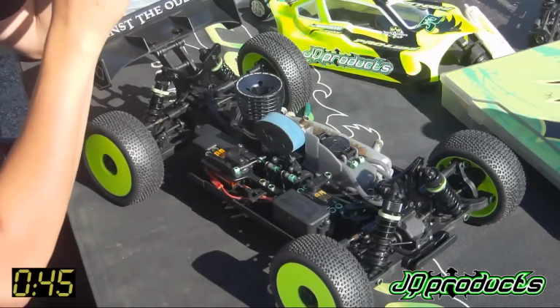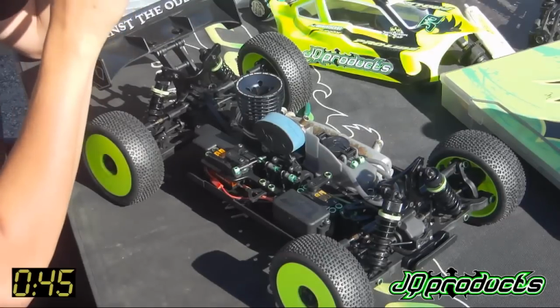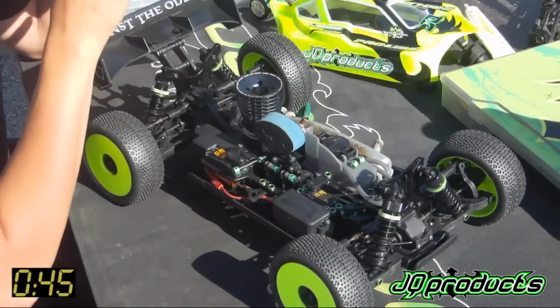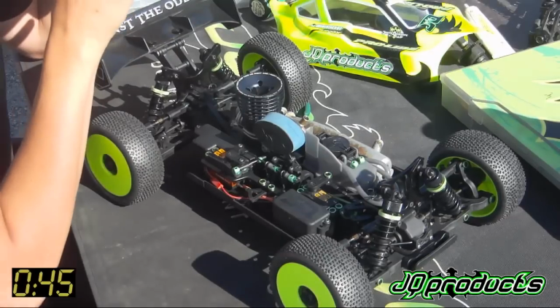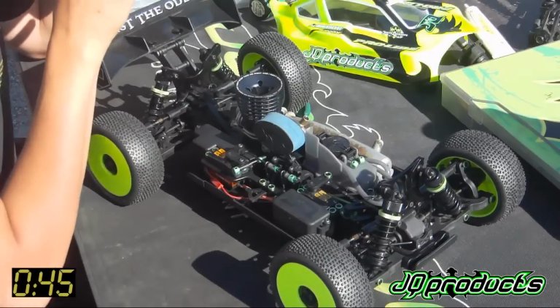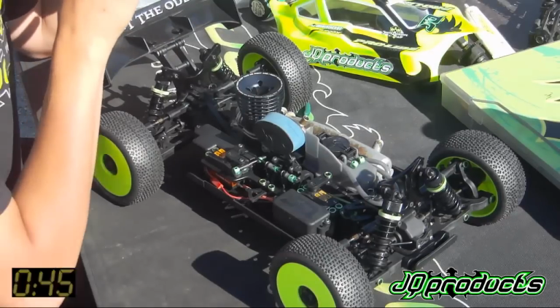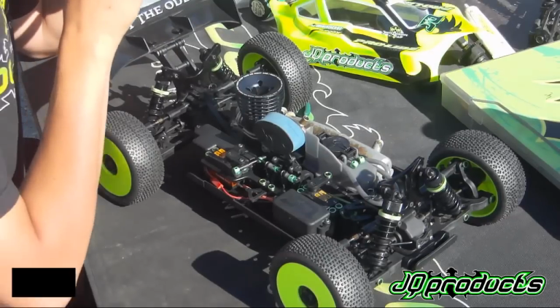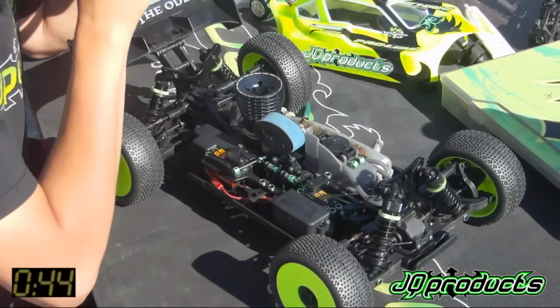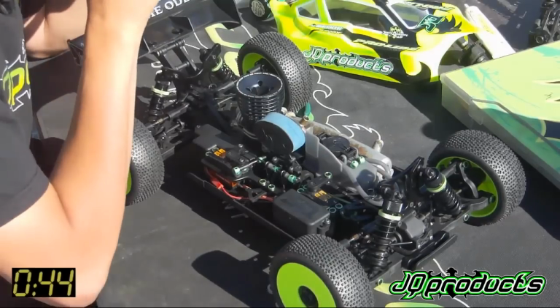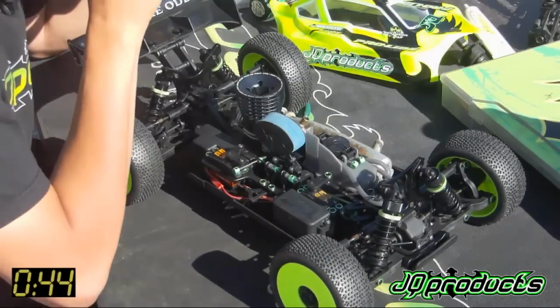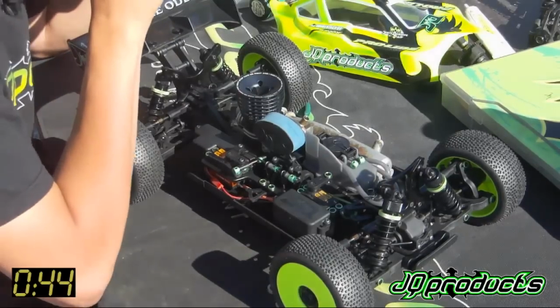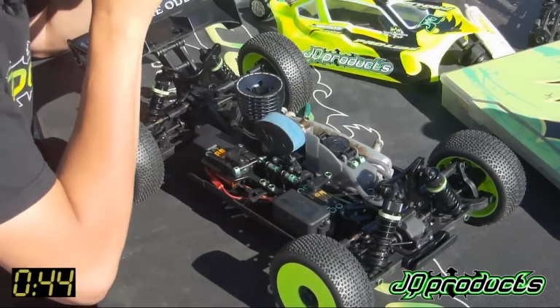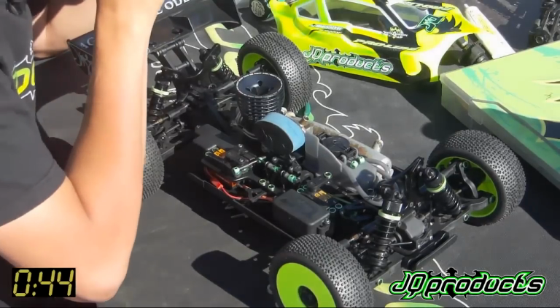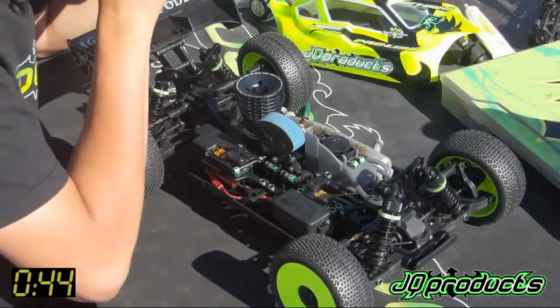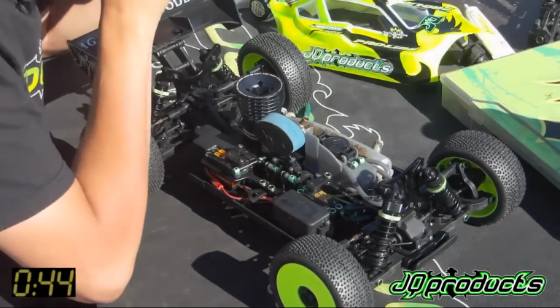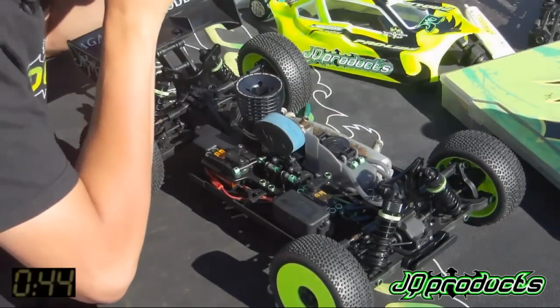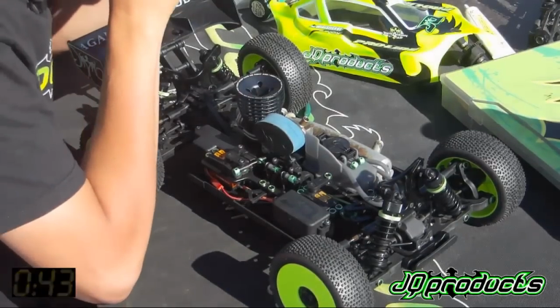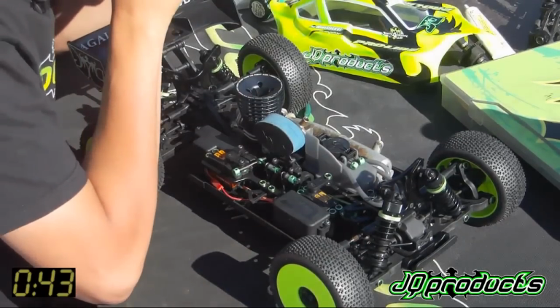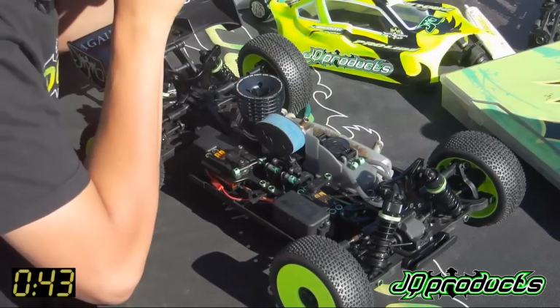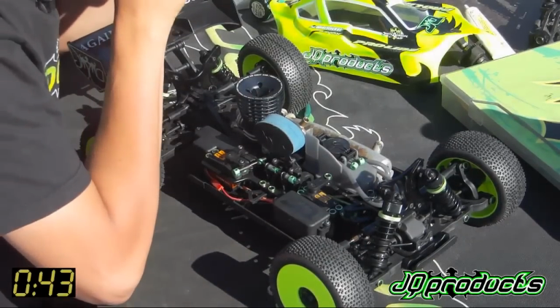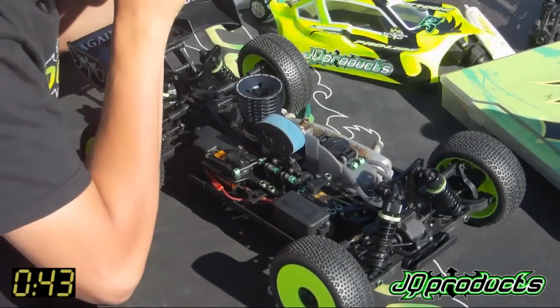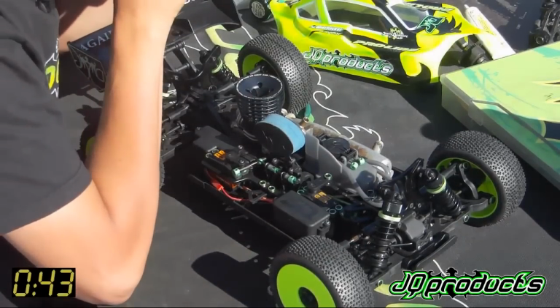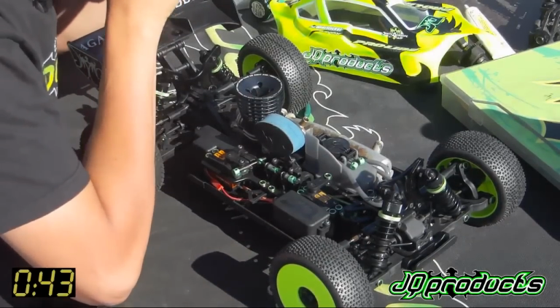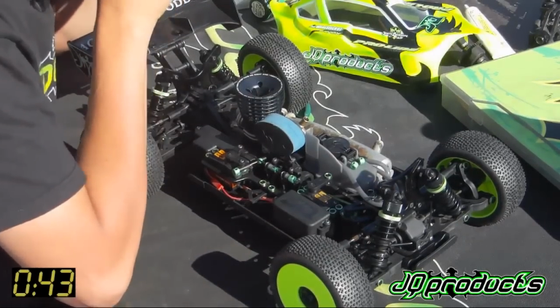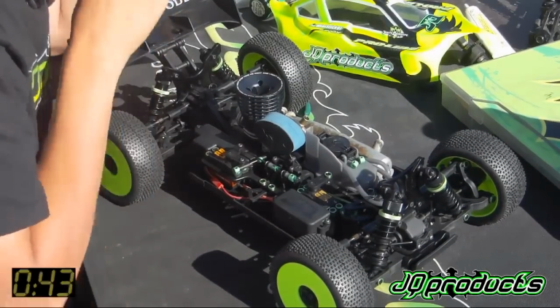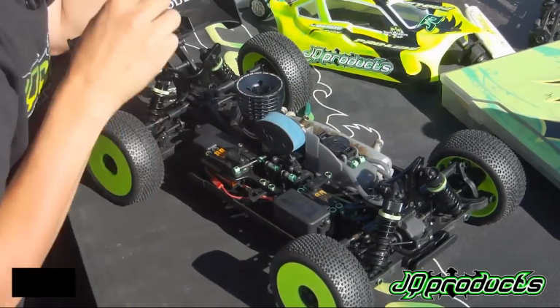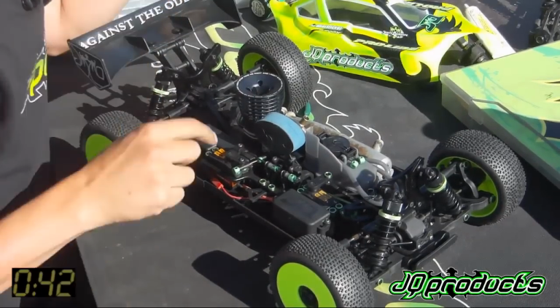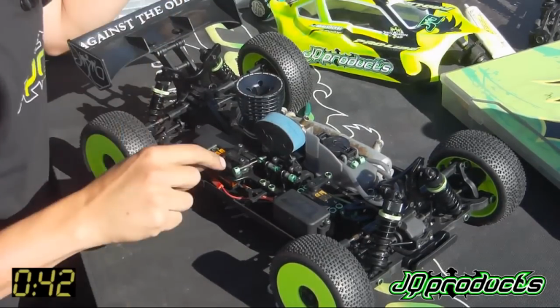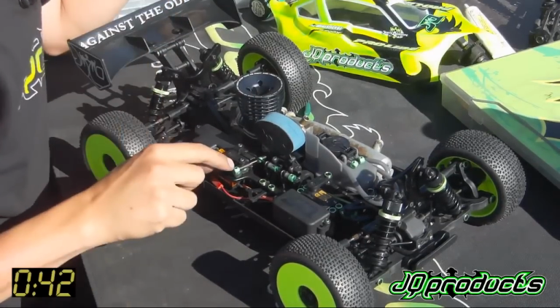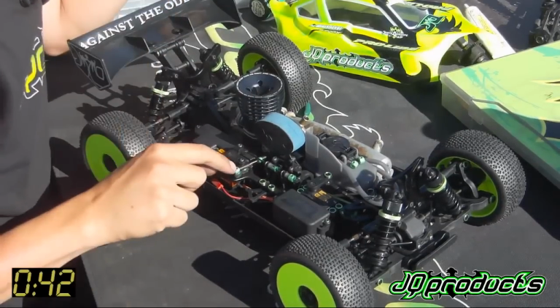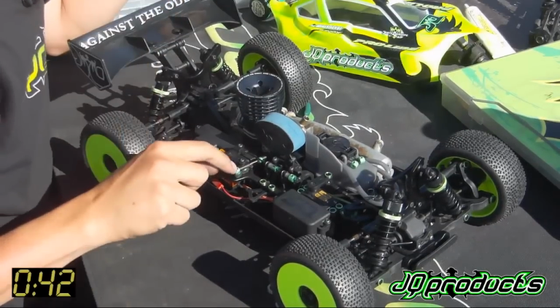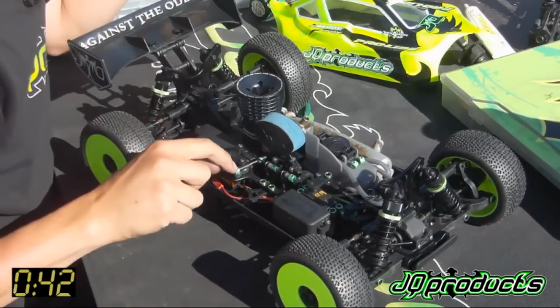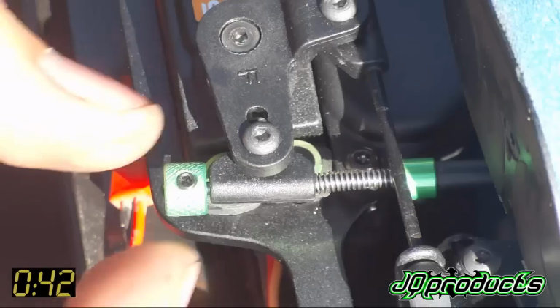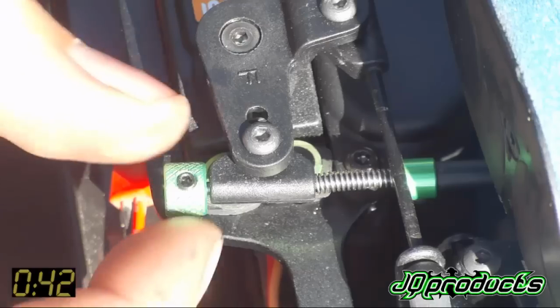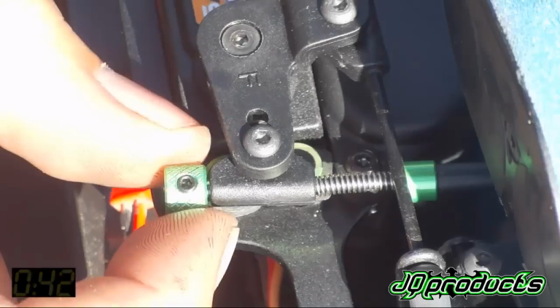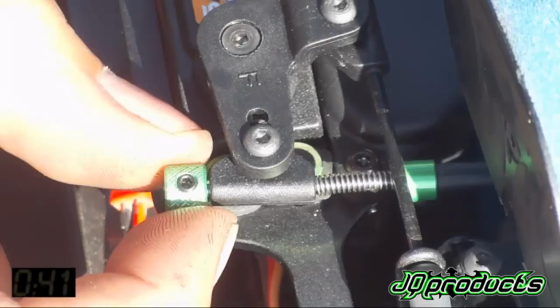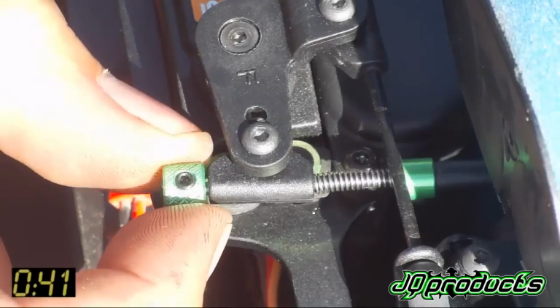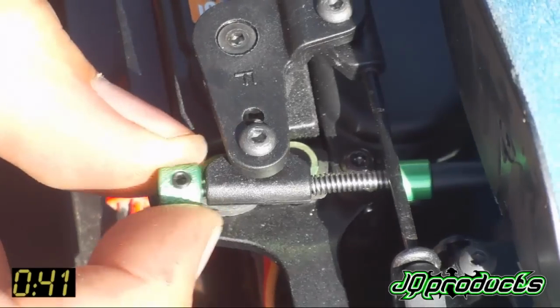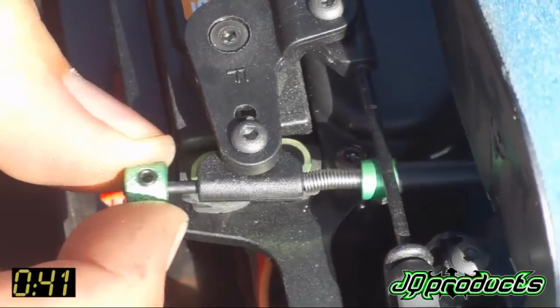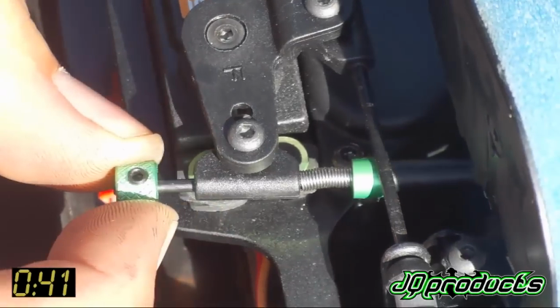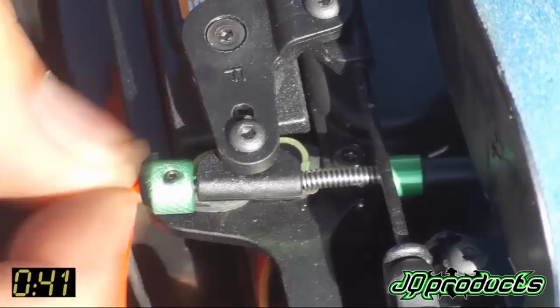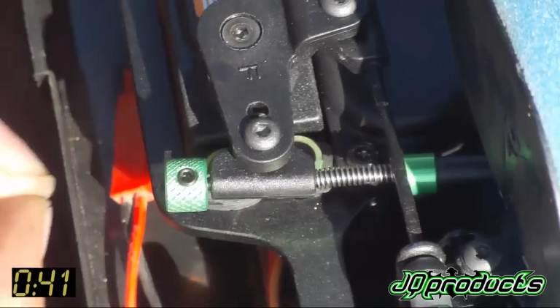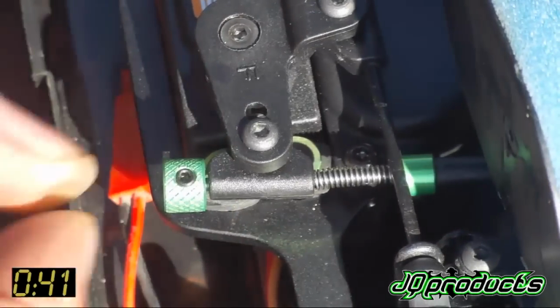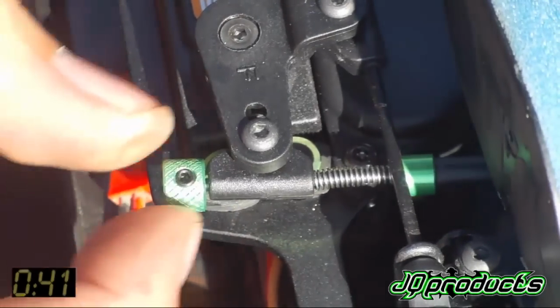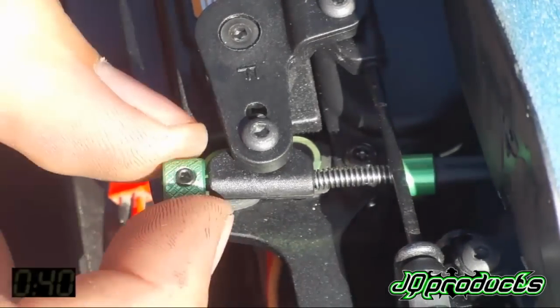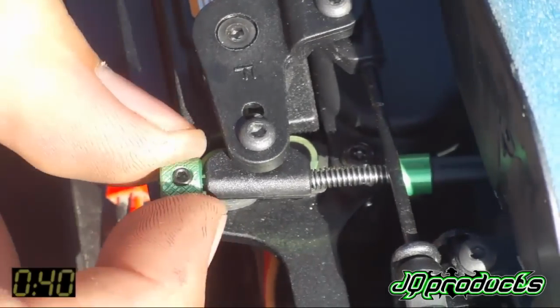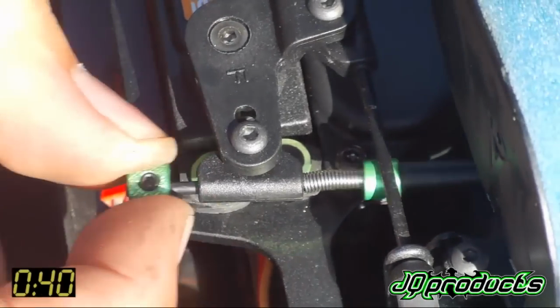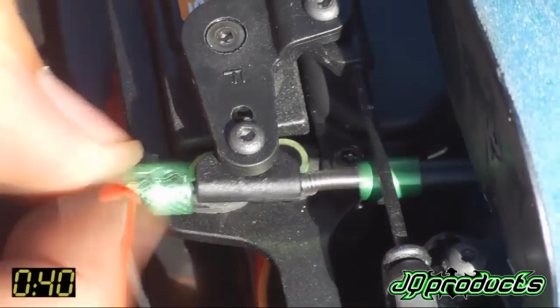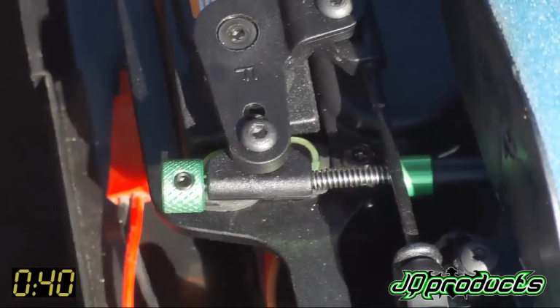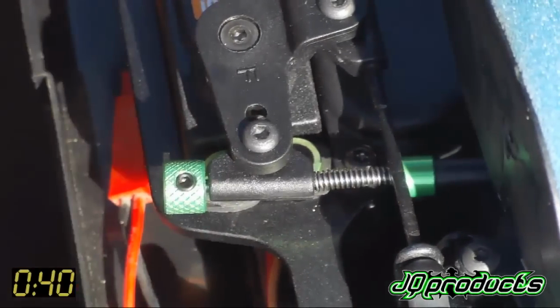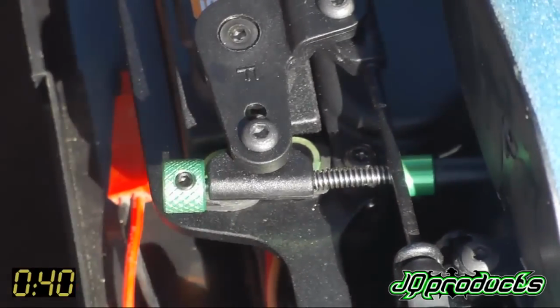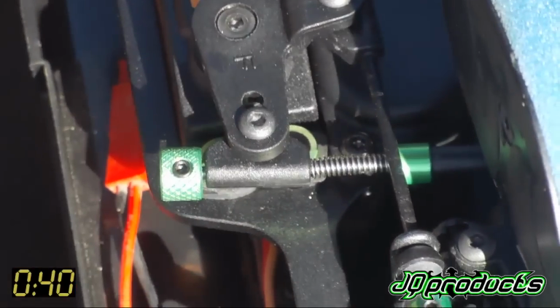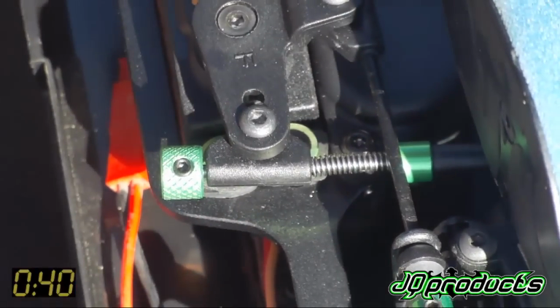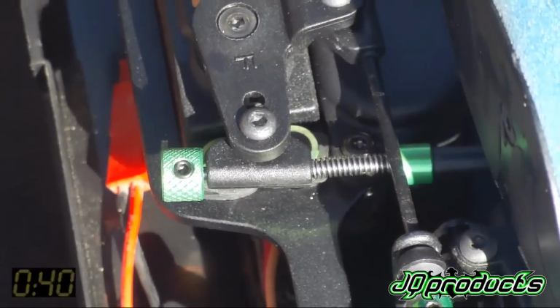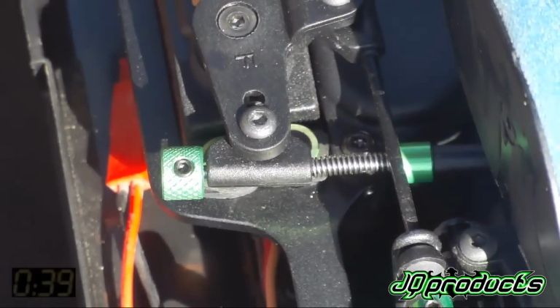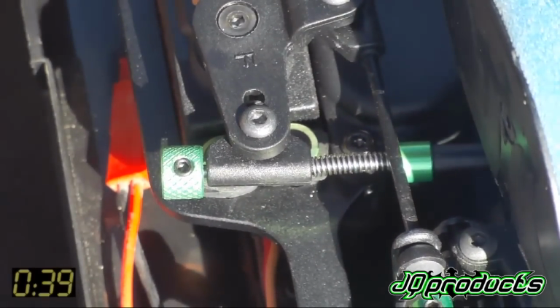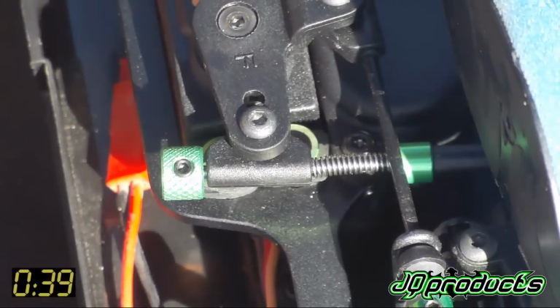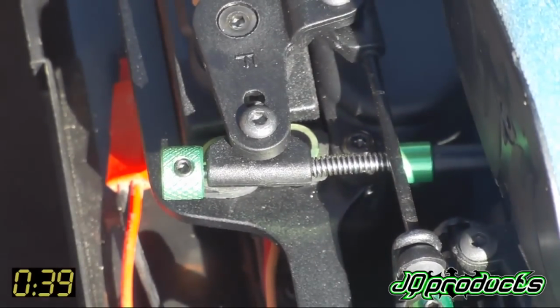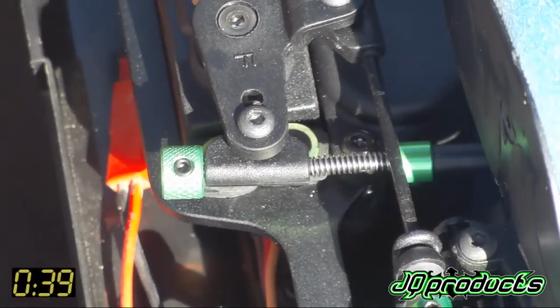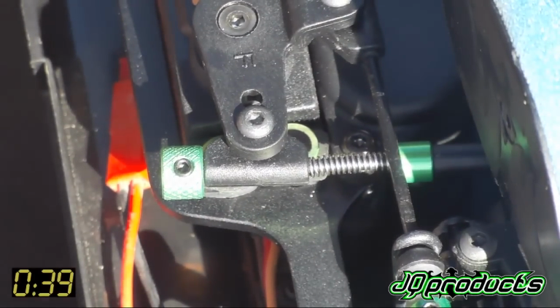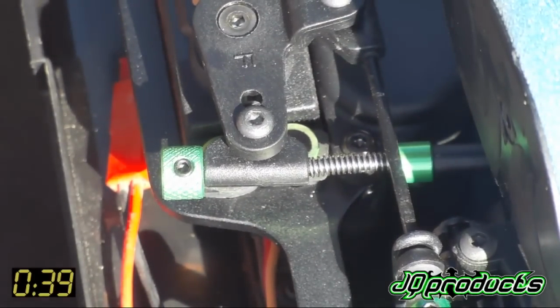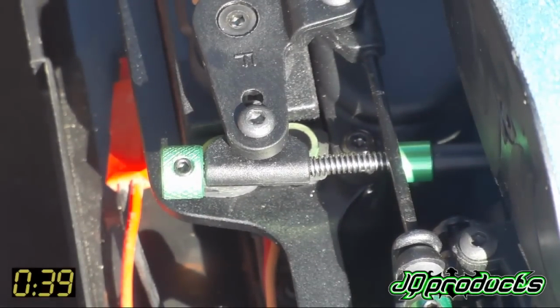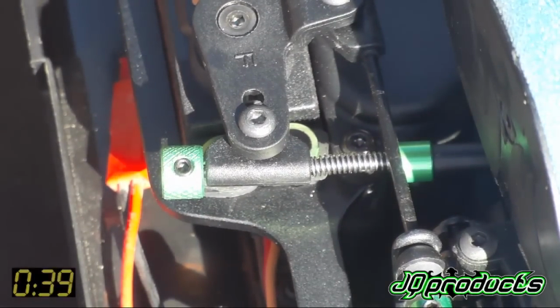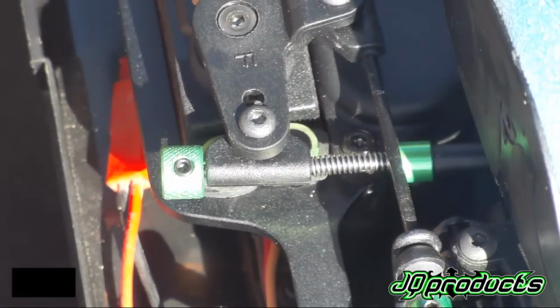Same for the throttle. On the throttle you need to leave a small gap here. Make sure that it closes the throttle all the way.